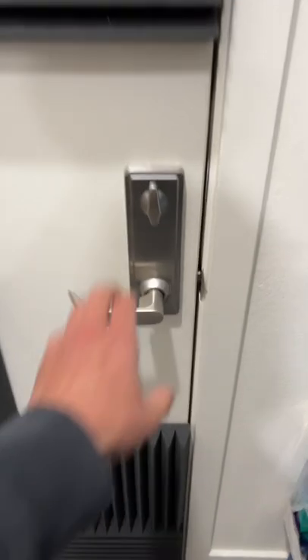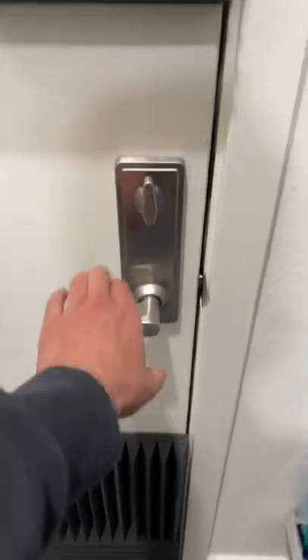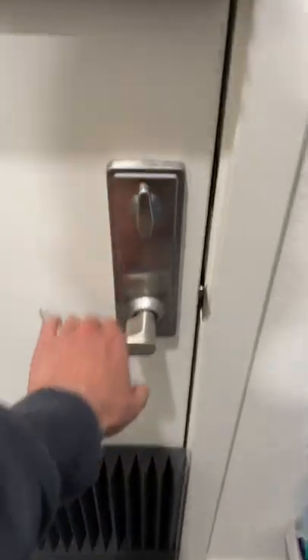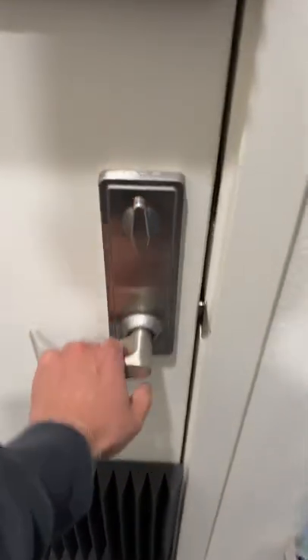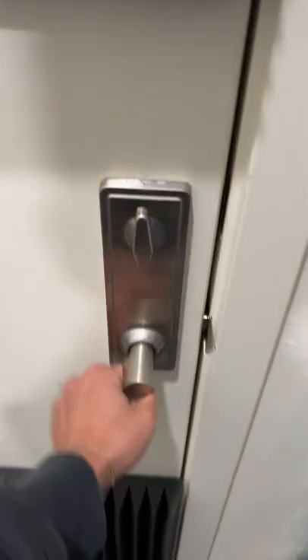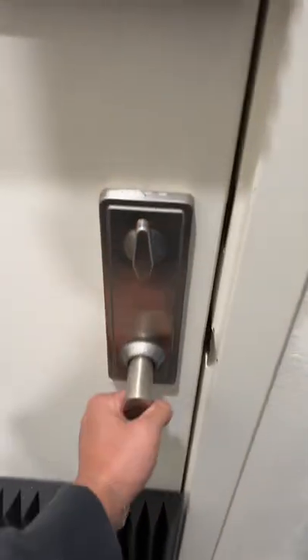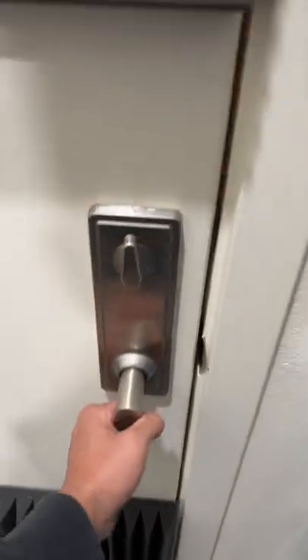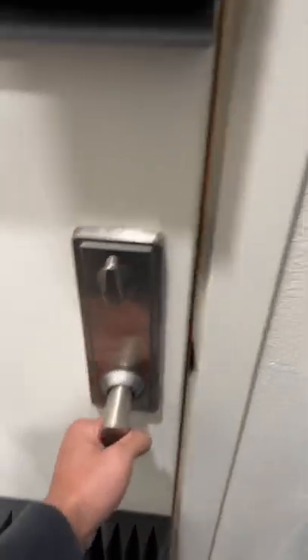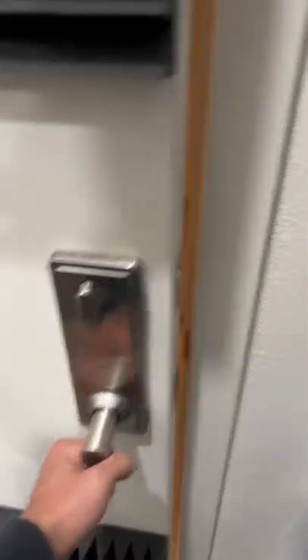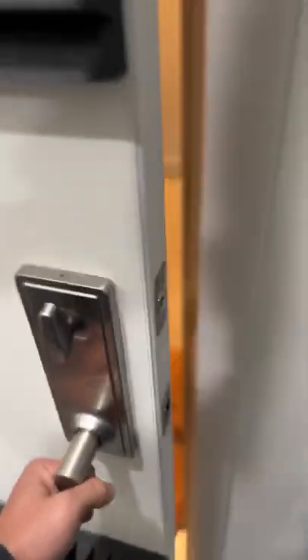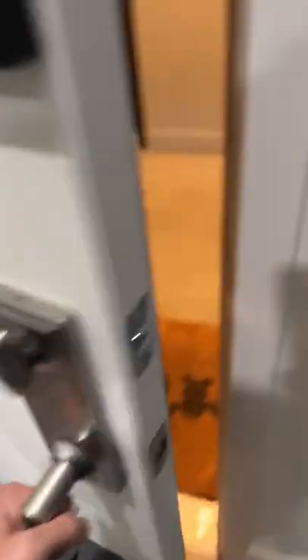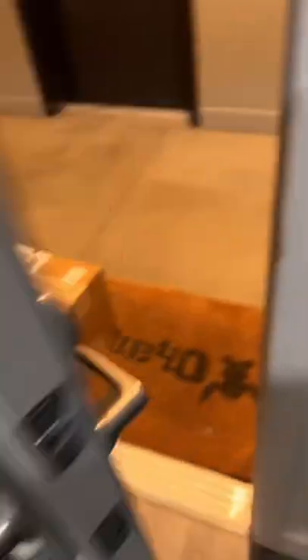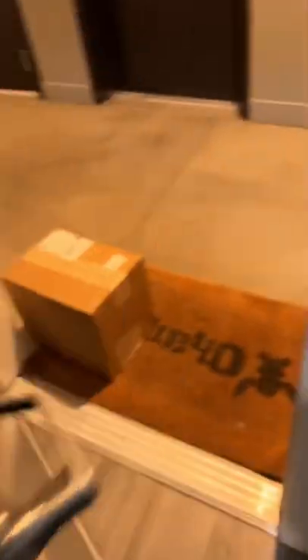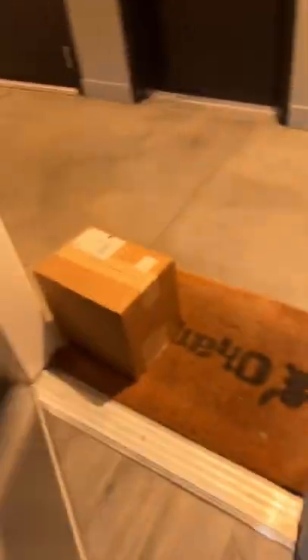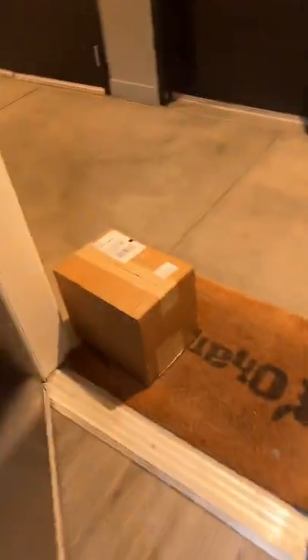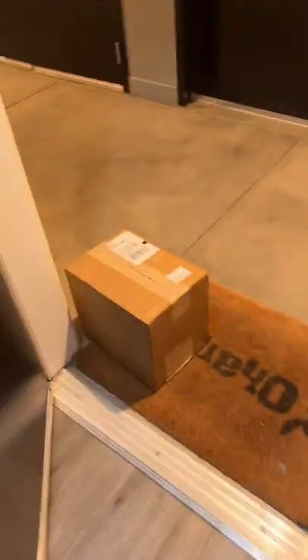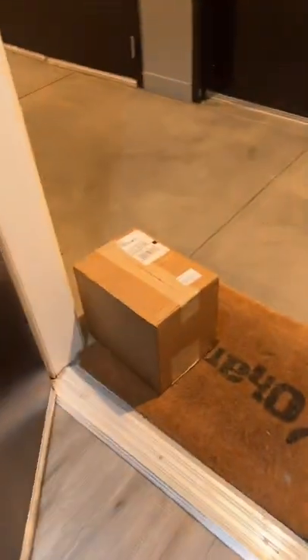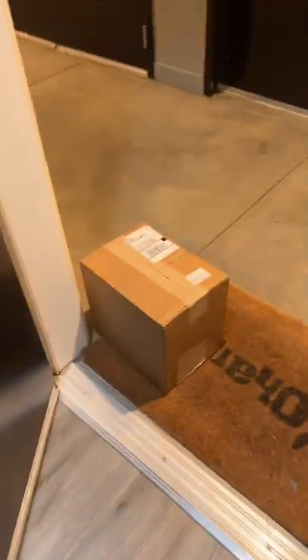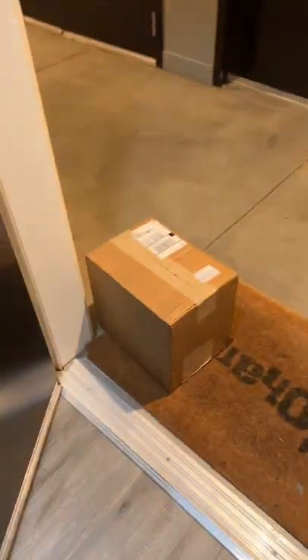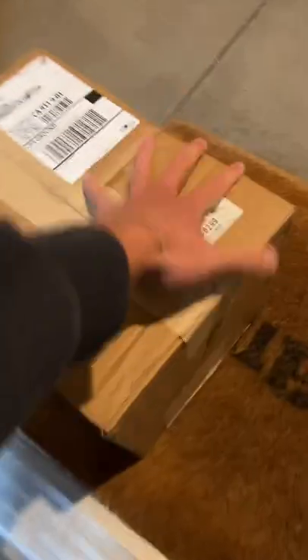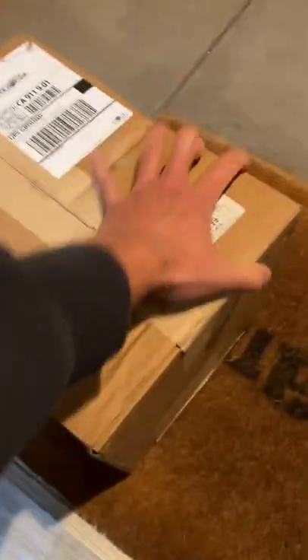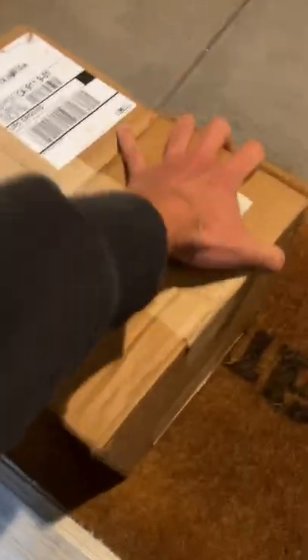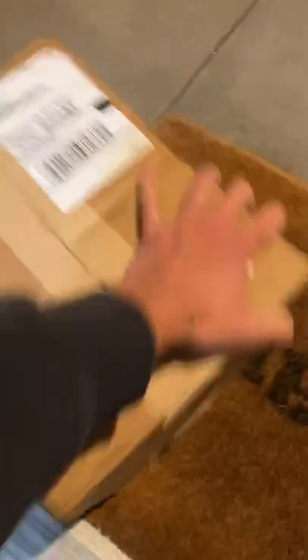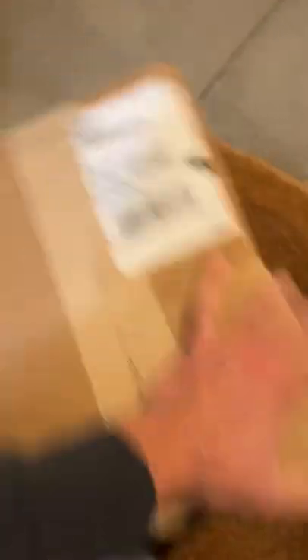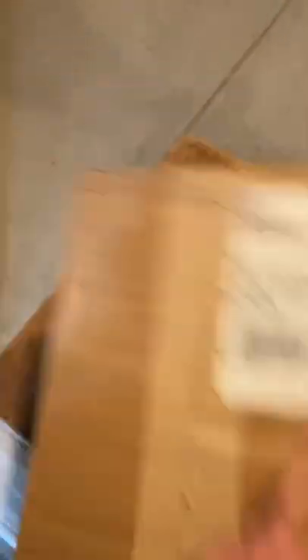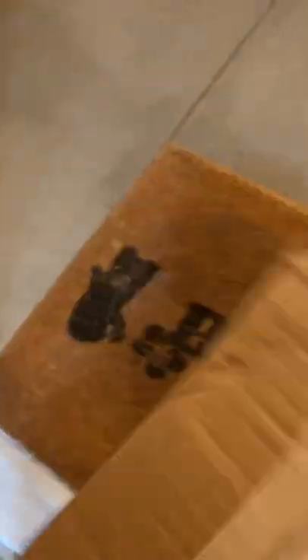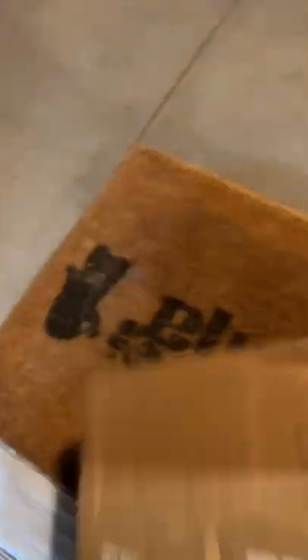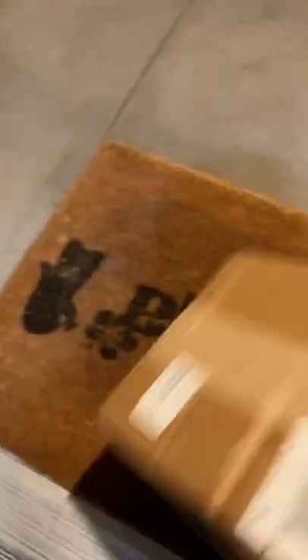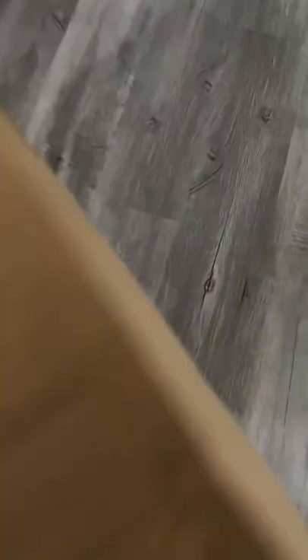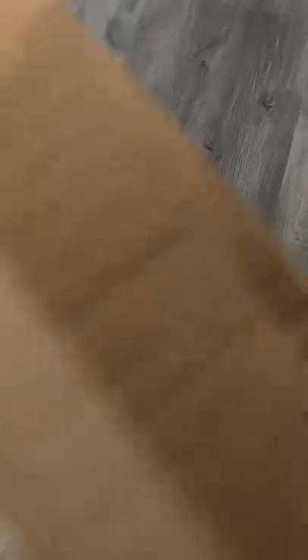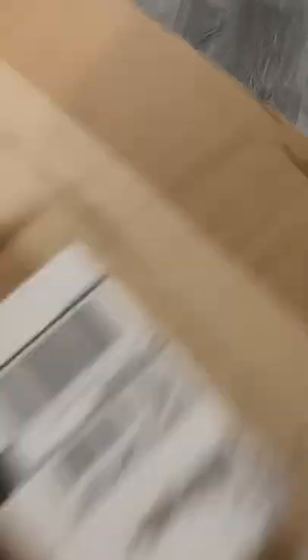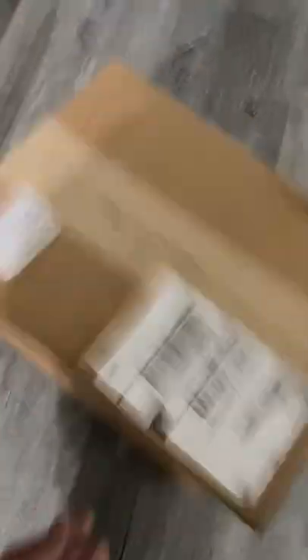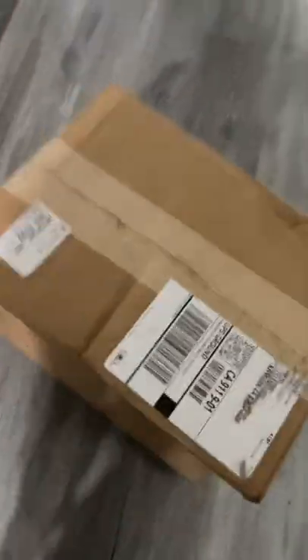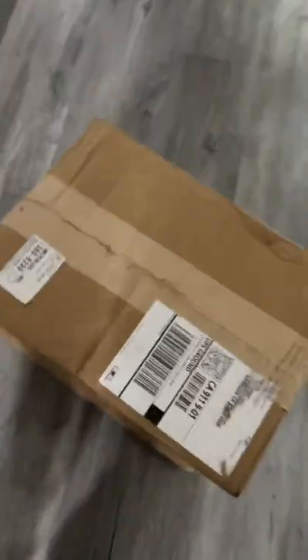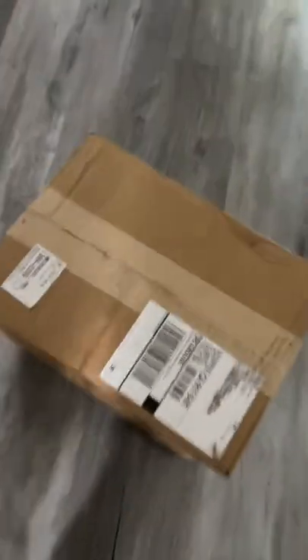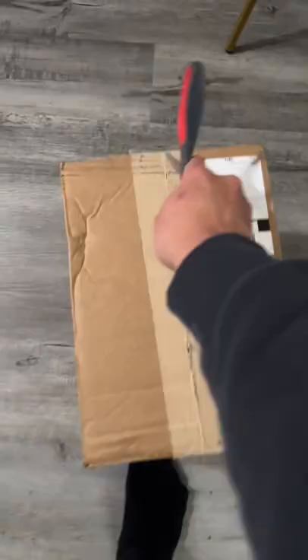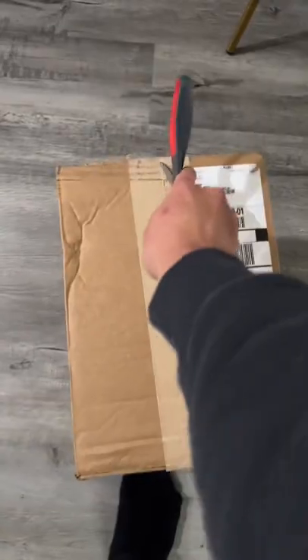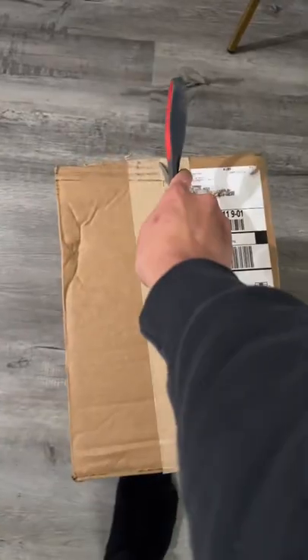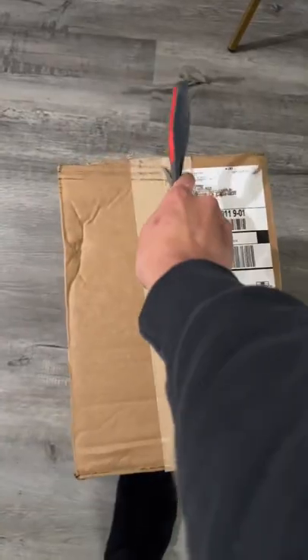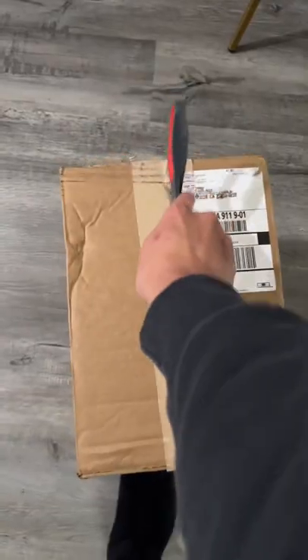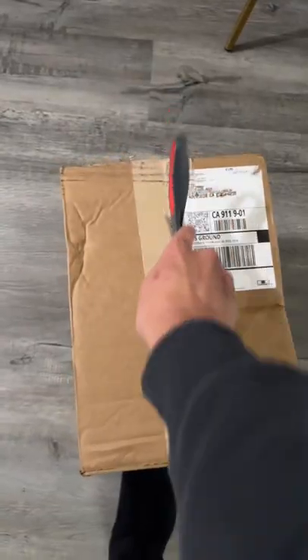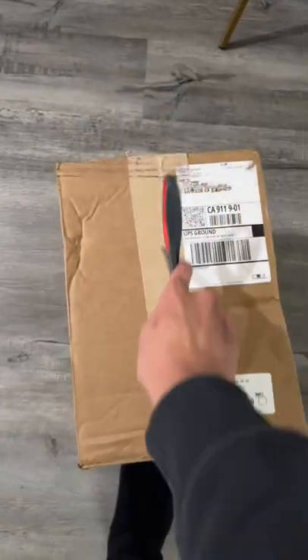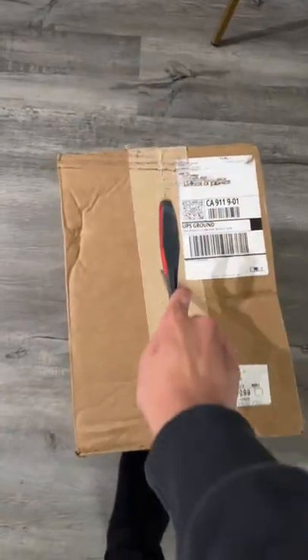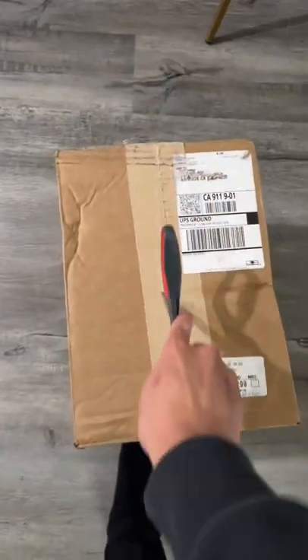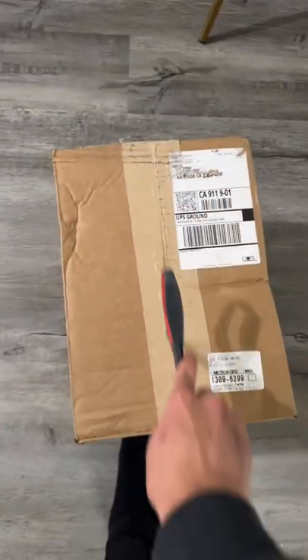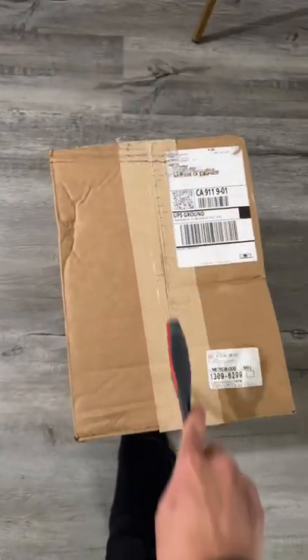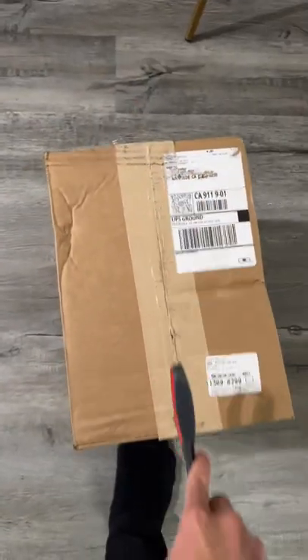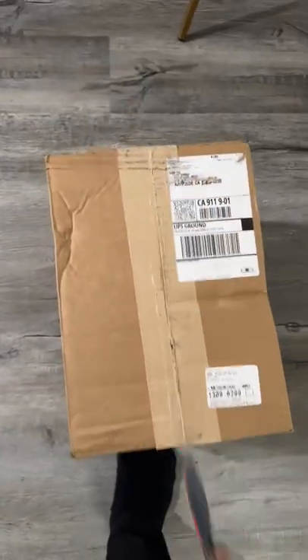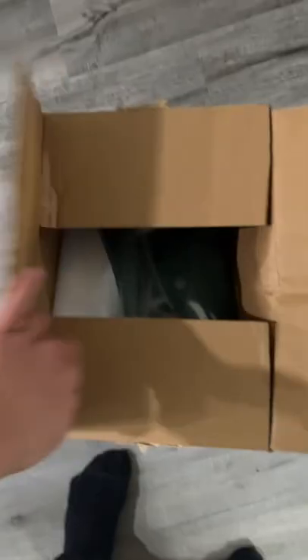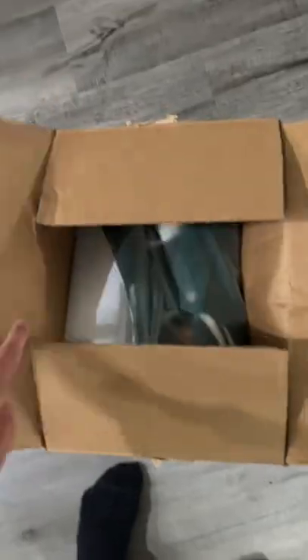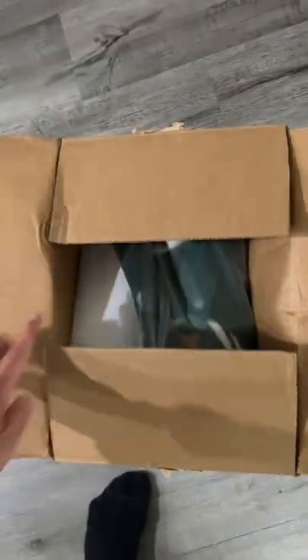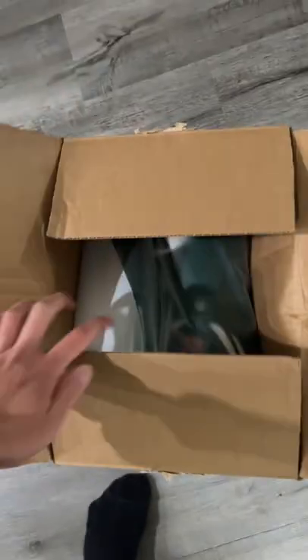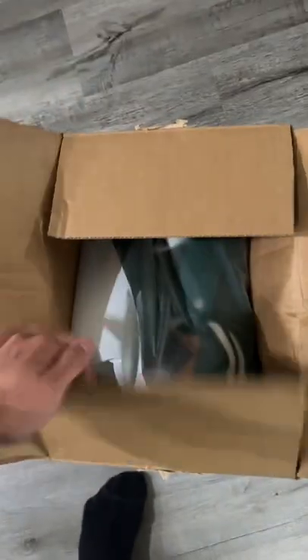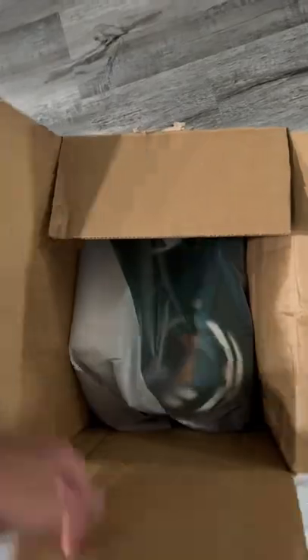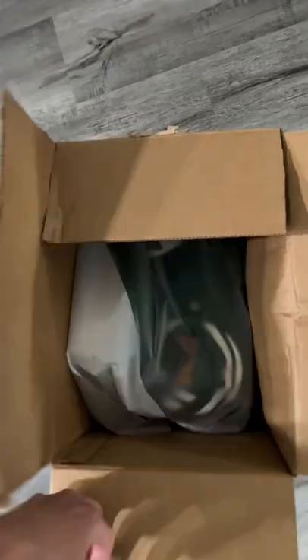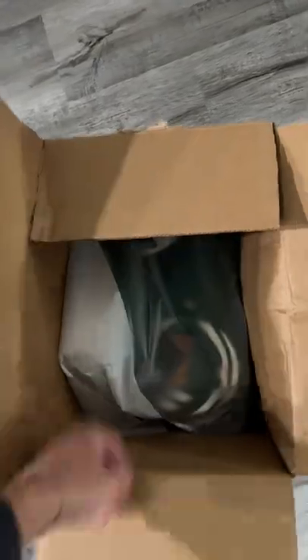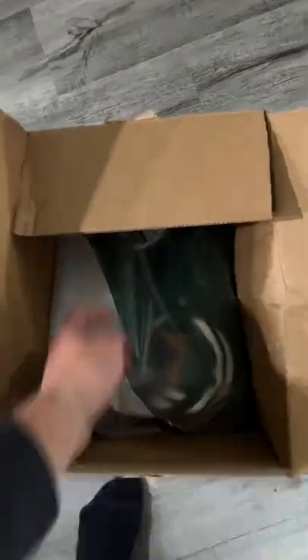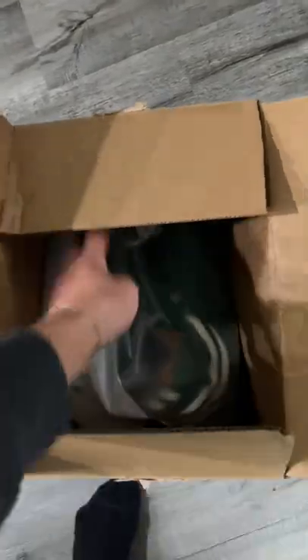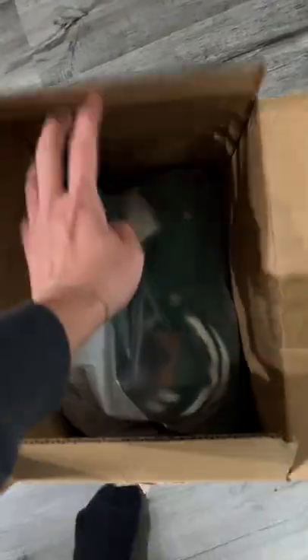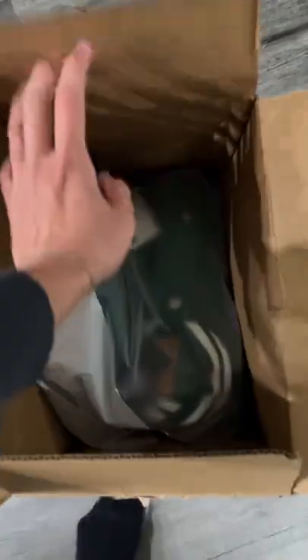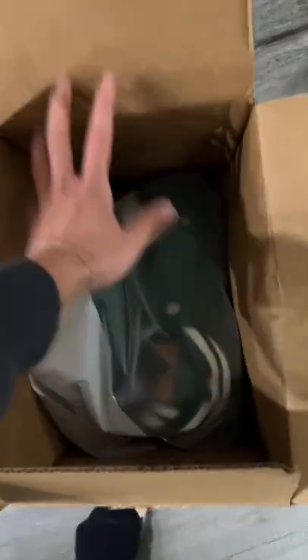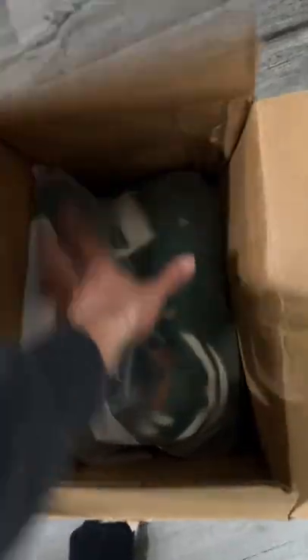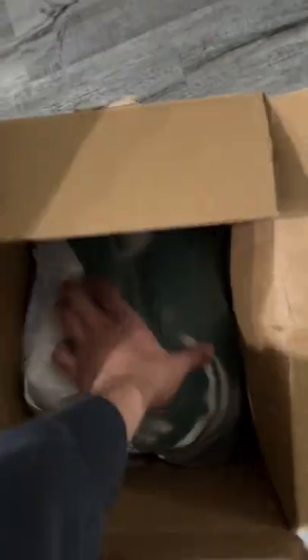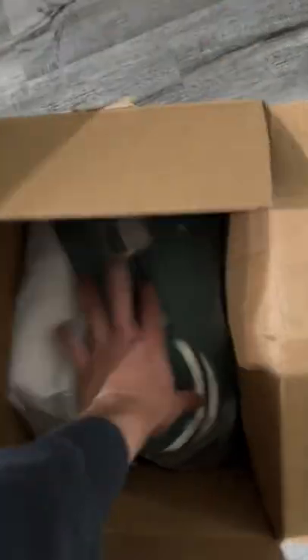Hey guys, in today's daily video, I'll actually be unboxing a package that I got from Vandy the Pink. Yes, I don't have a lot of their stuff, but you can never have enough.